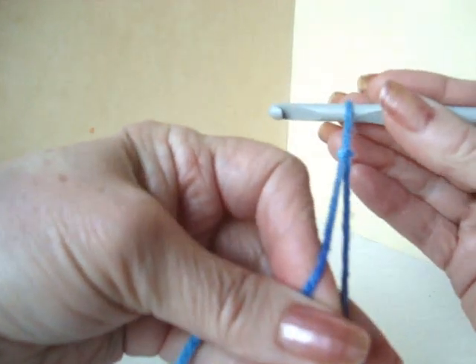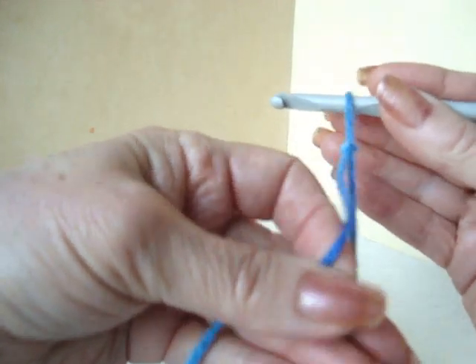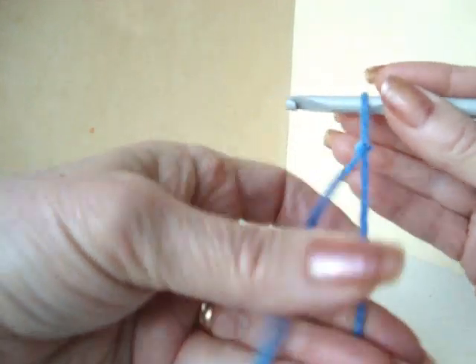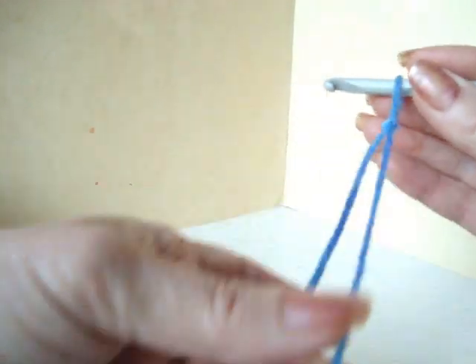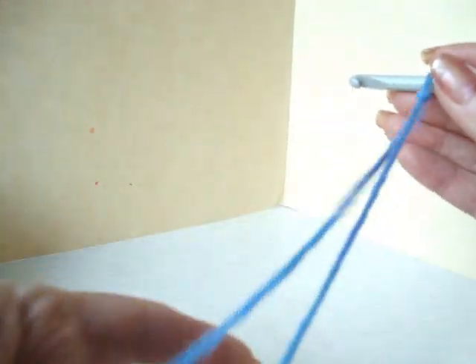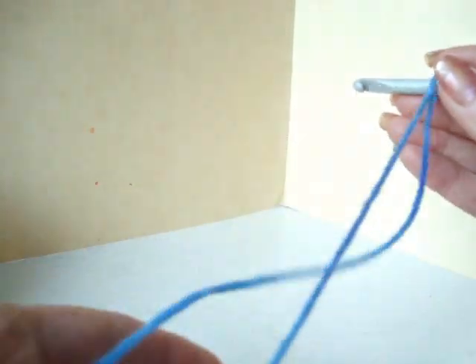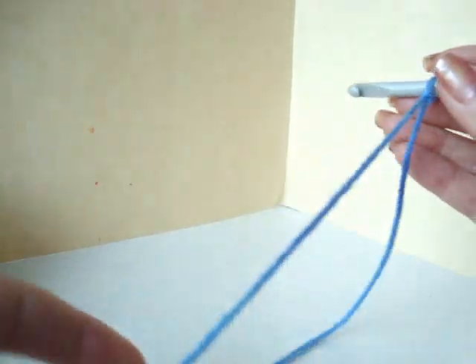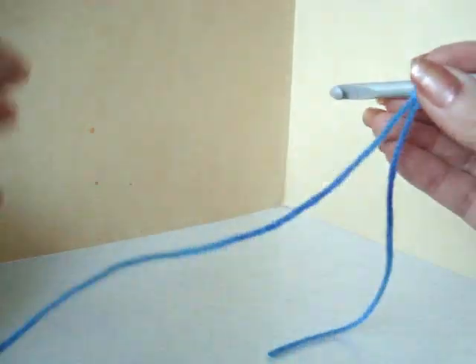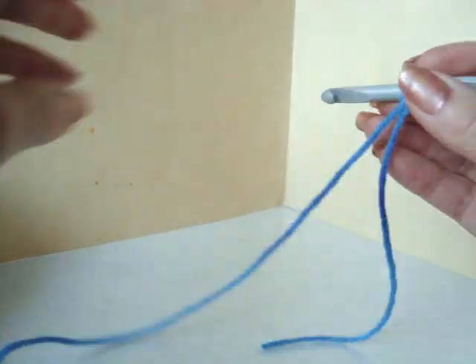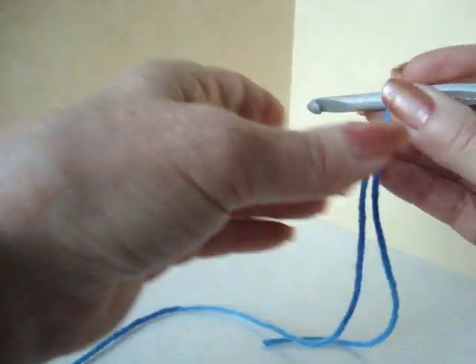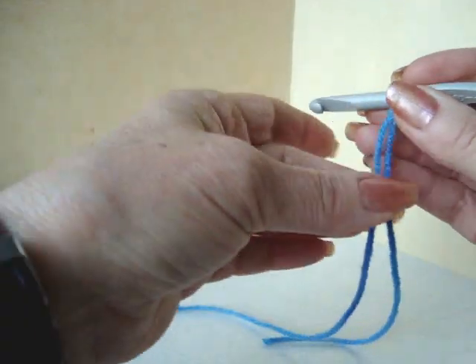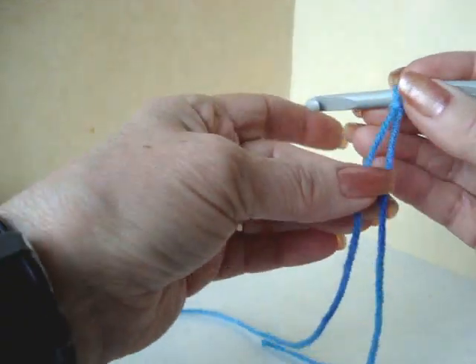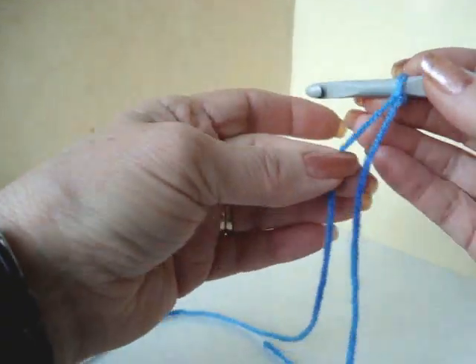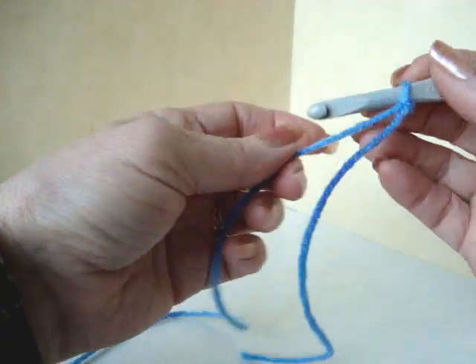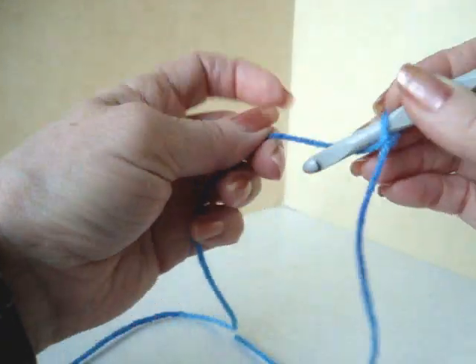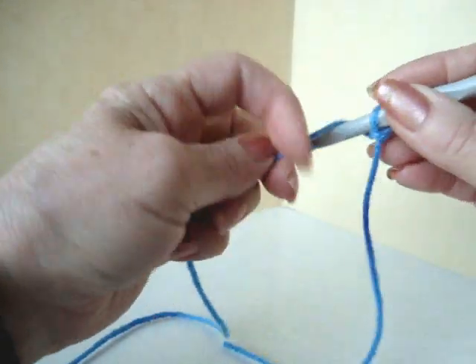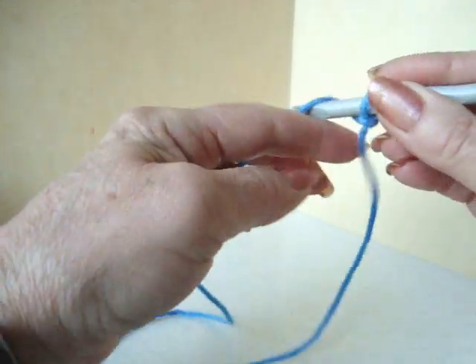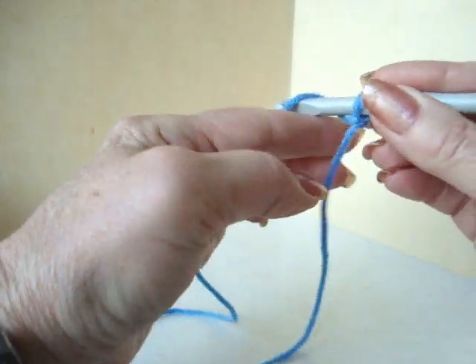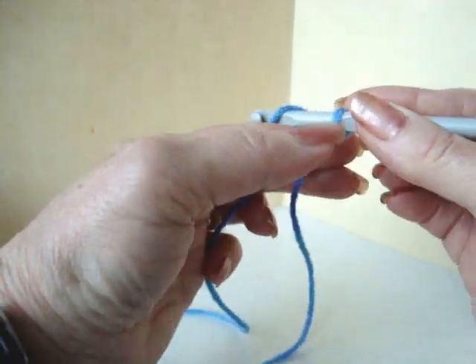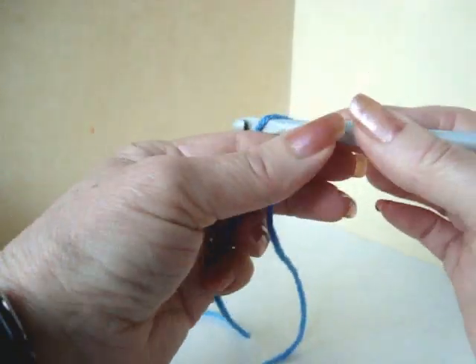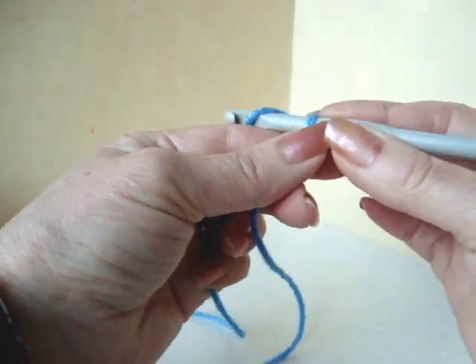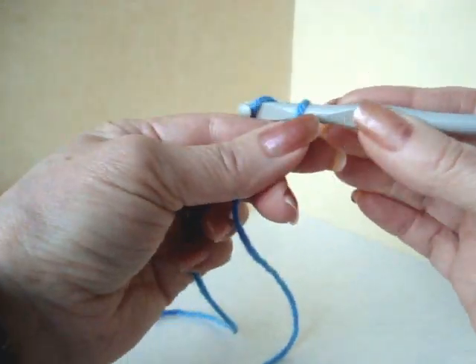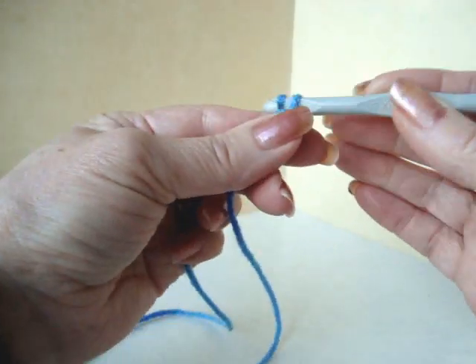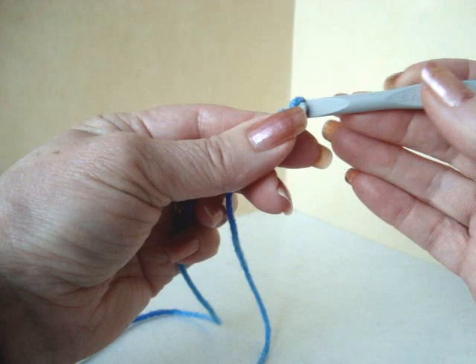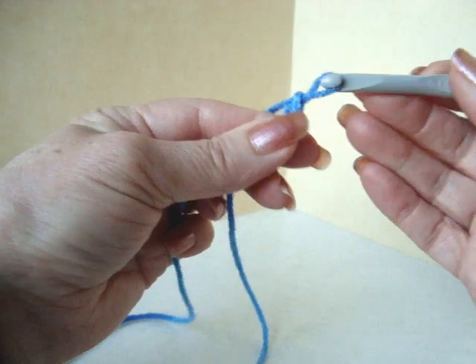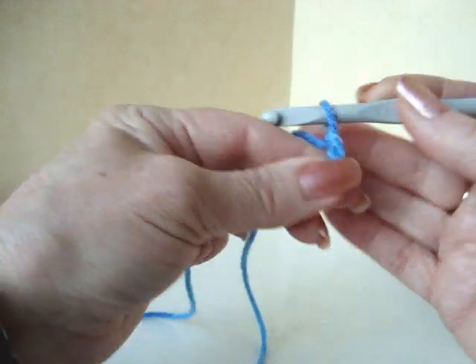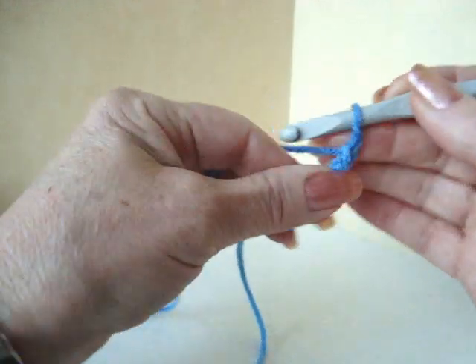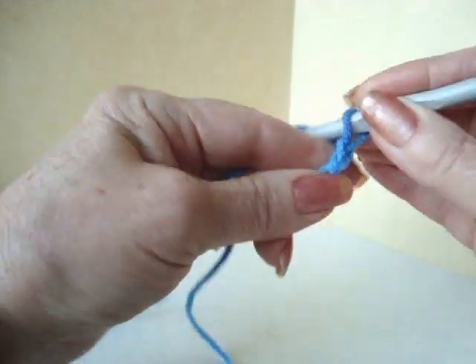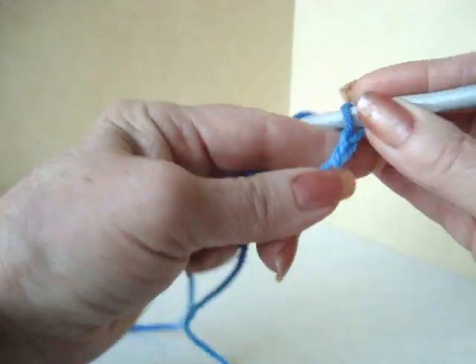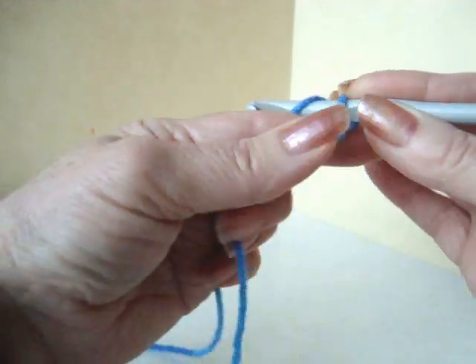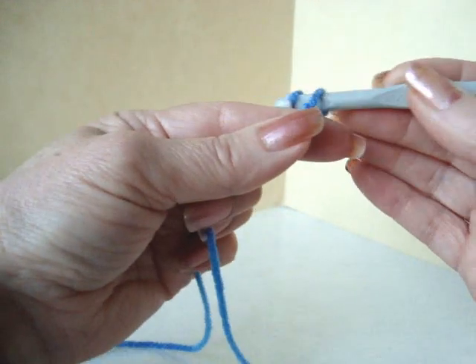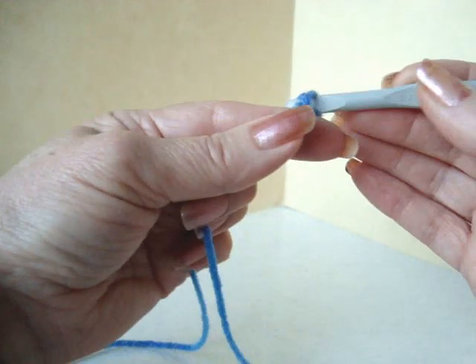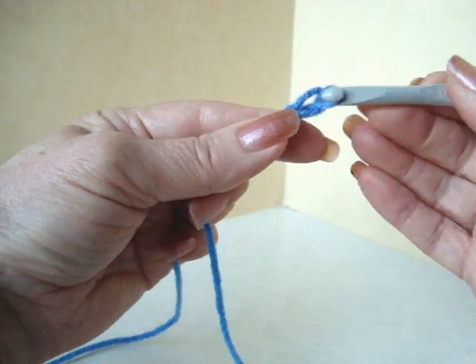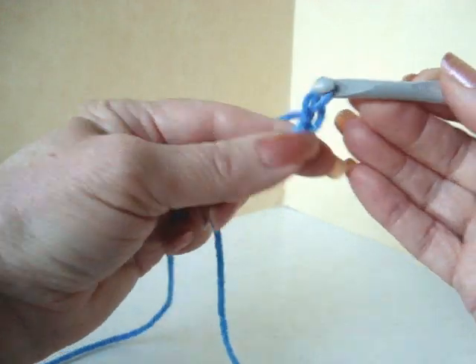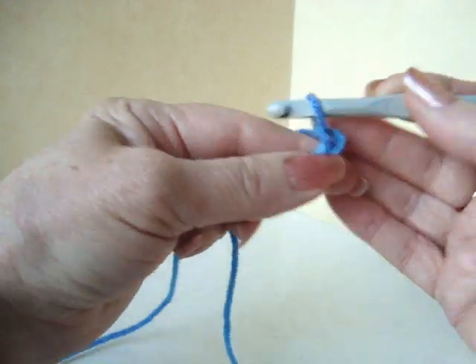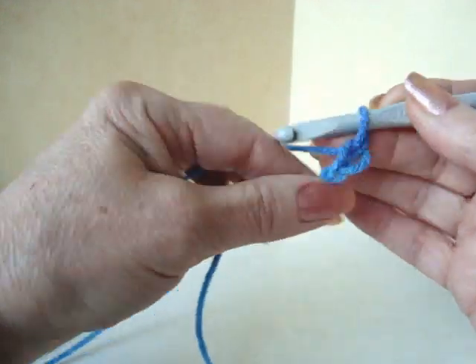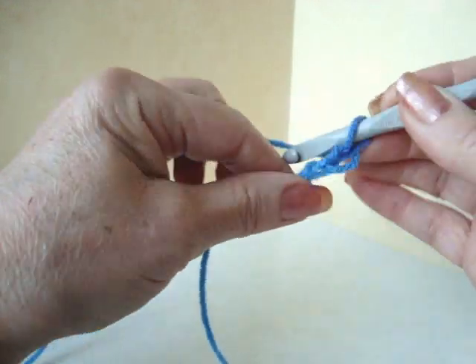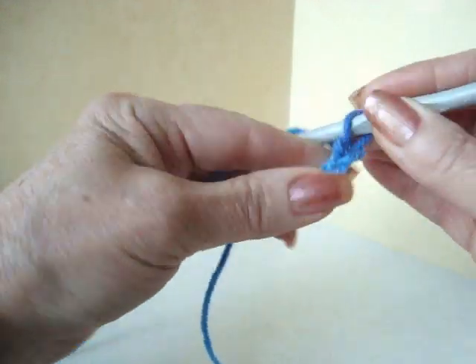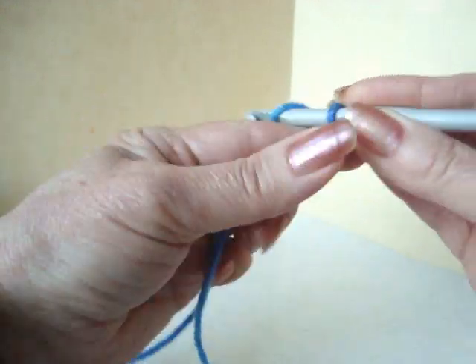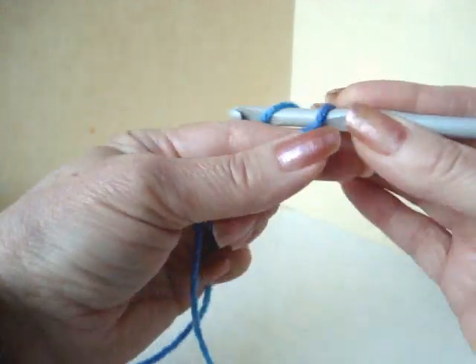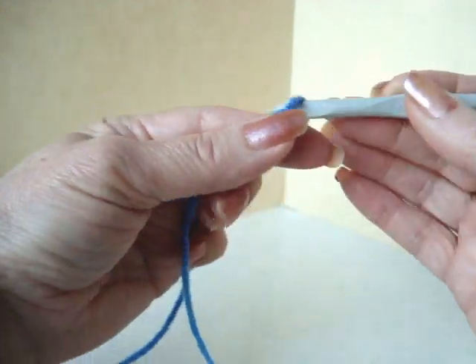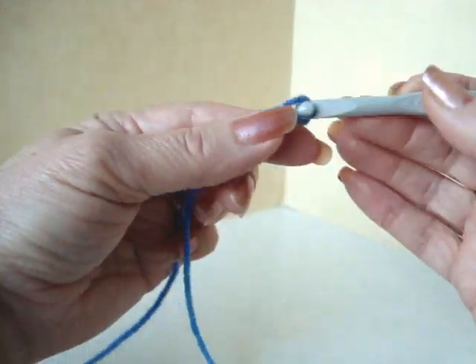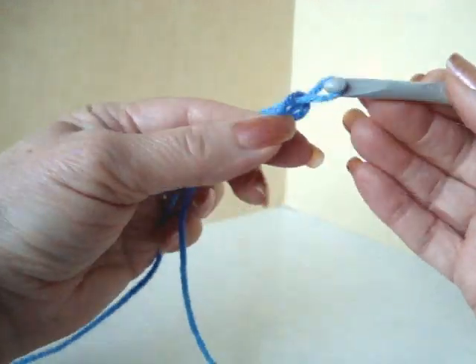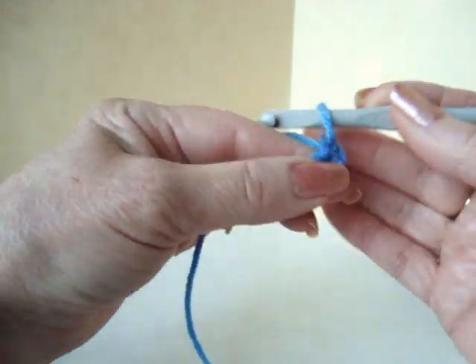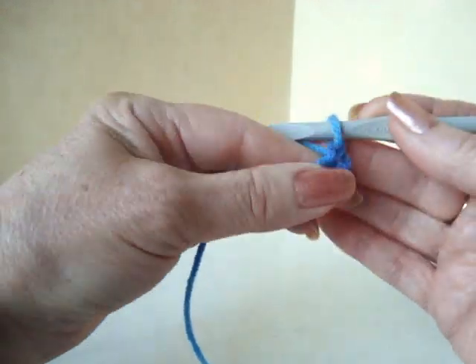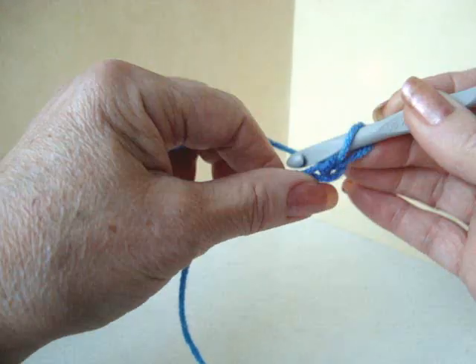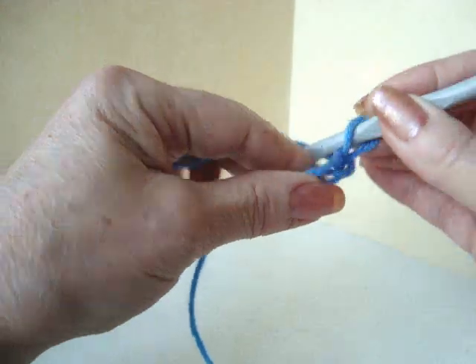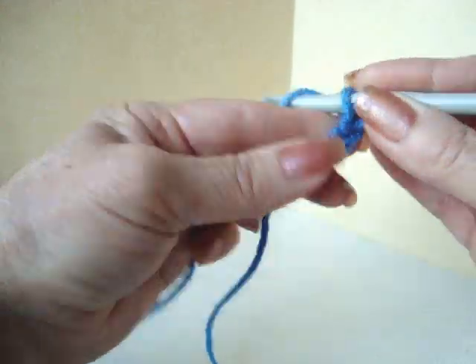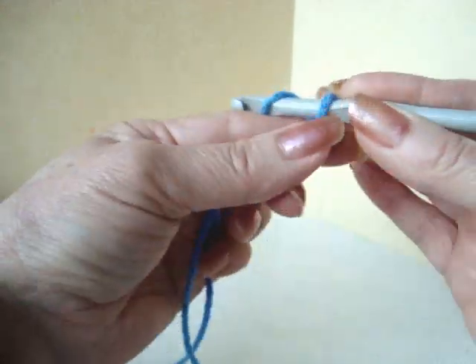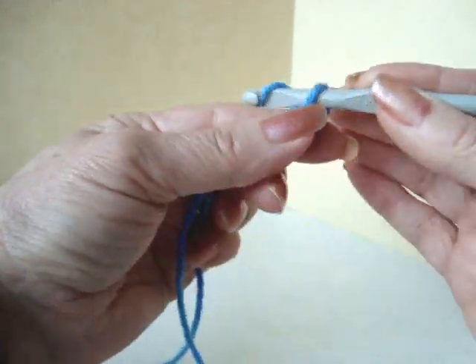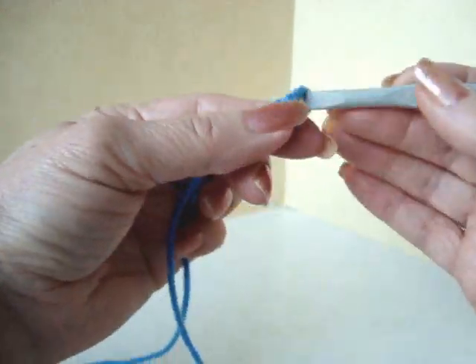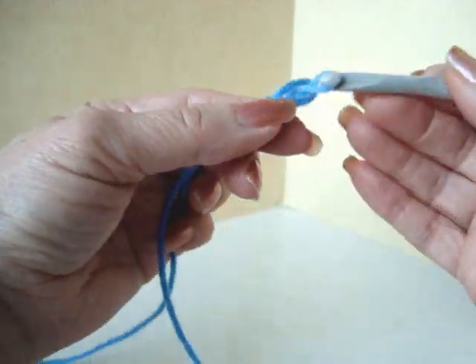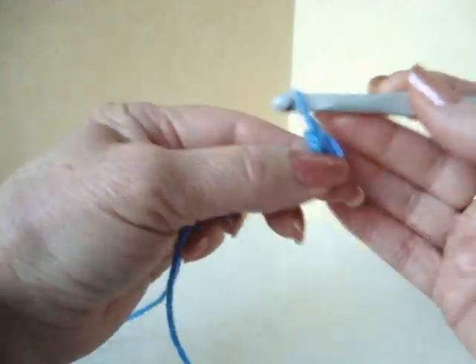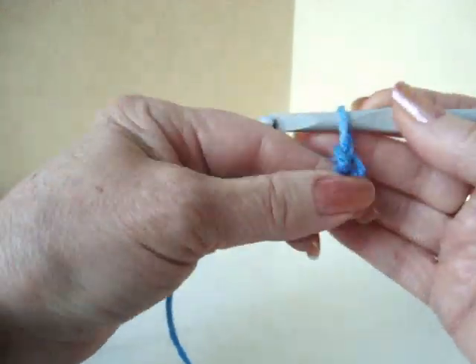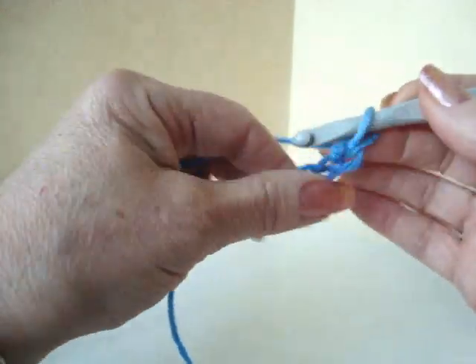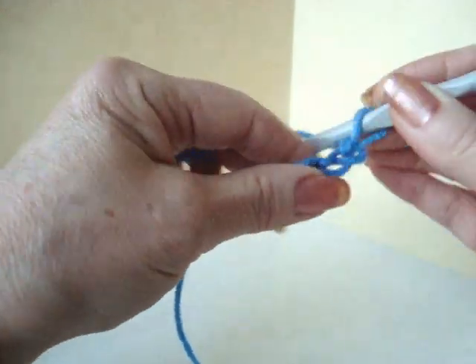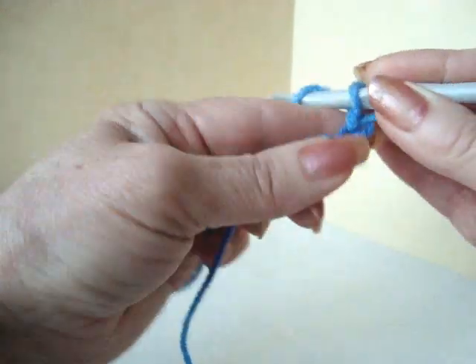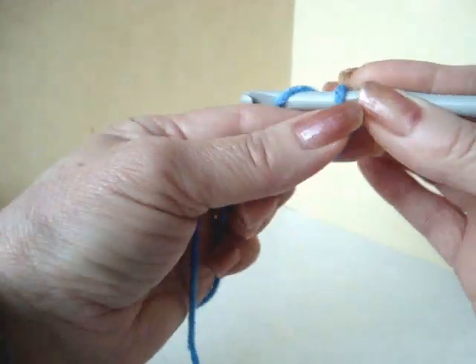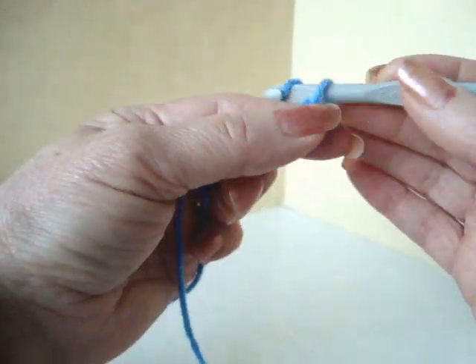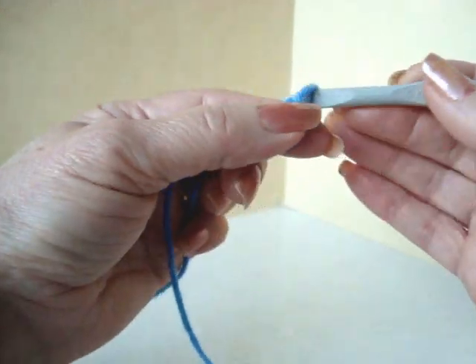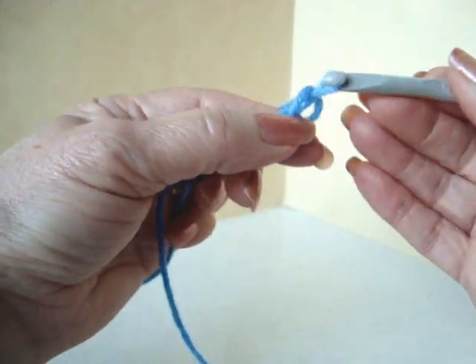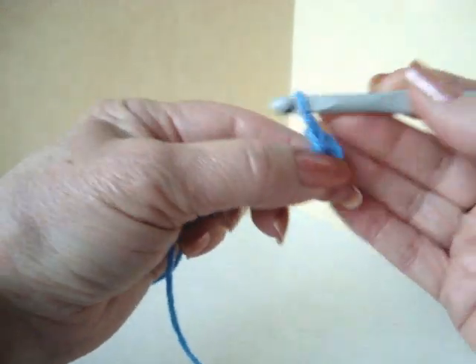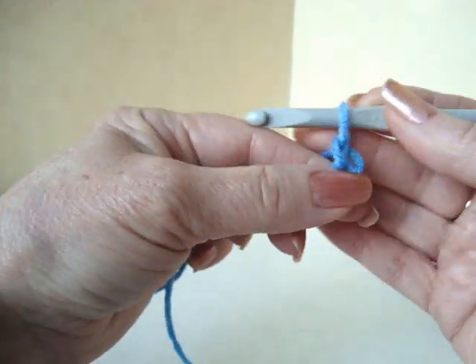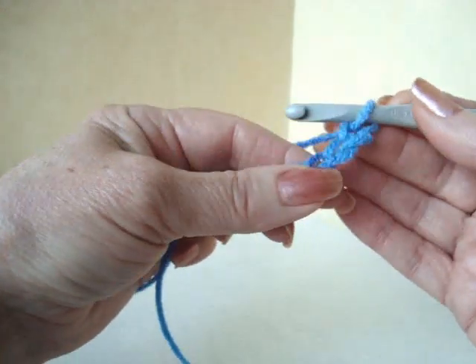Like that. We're going to chain 5: 1, 2, 3, 4, 5.